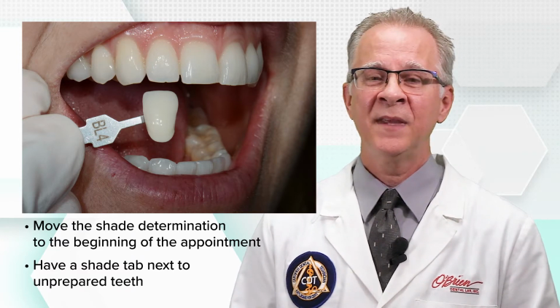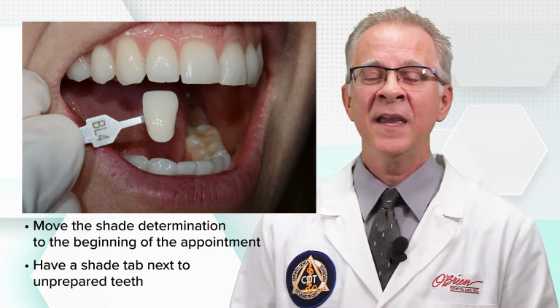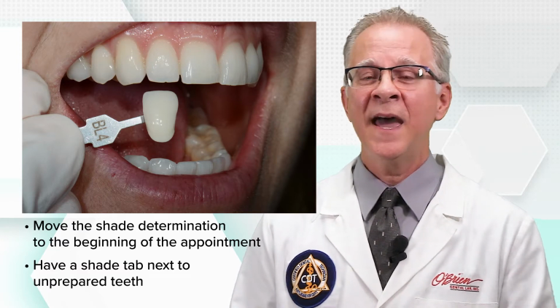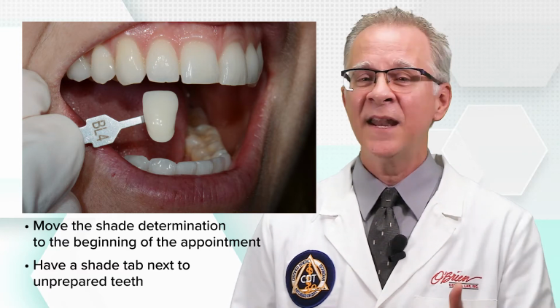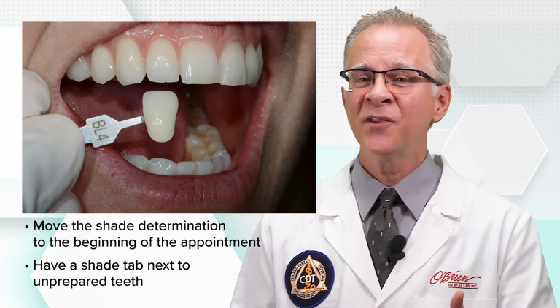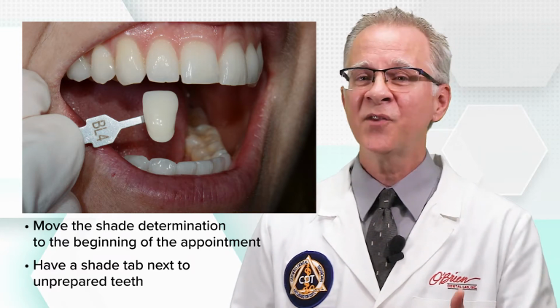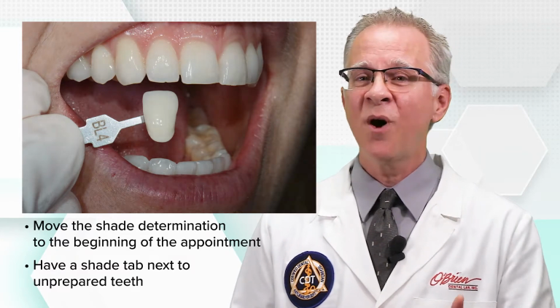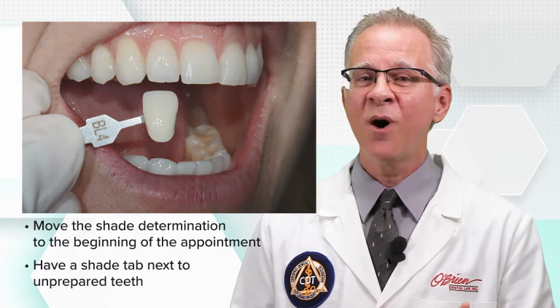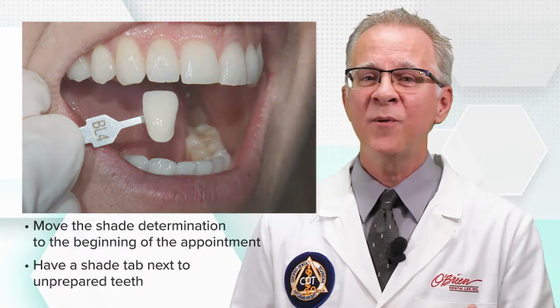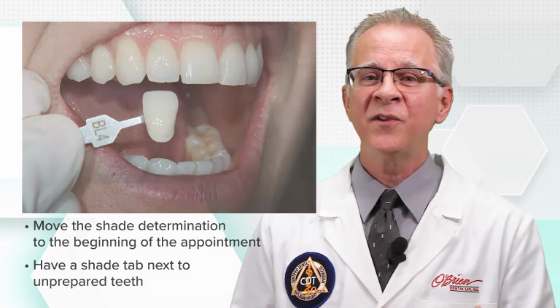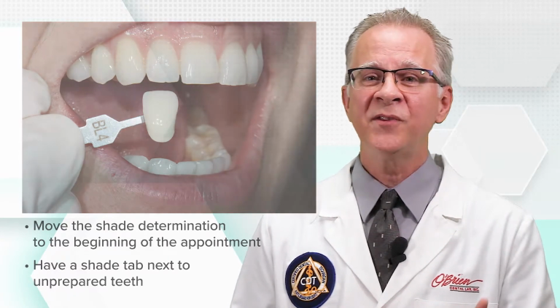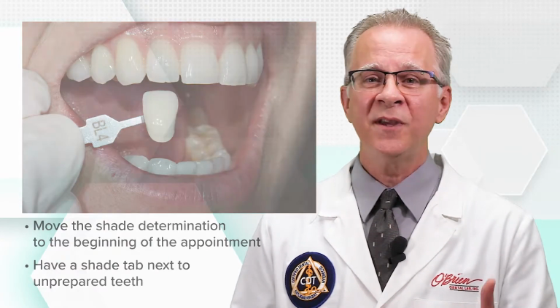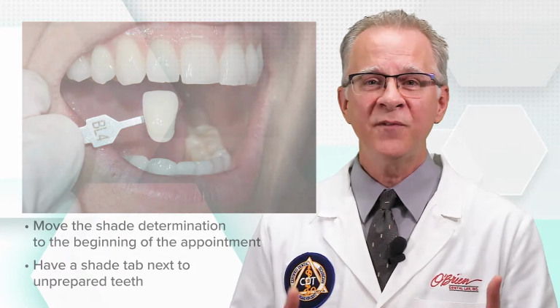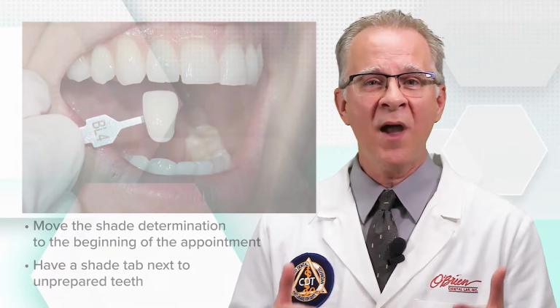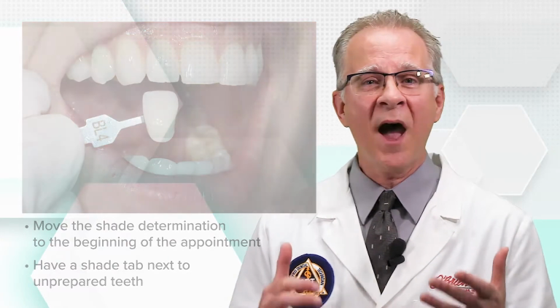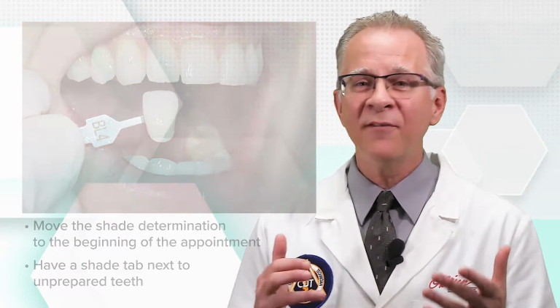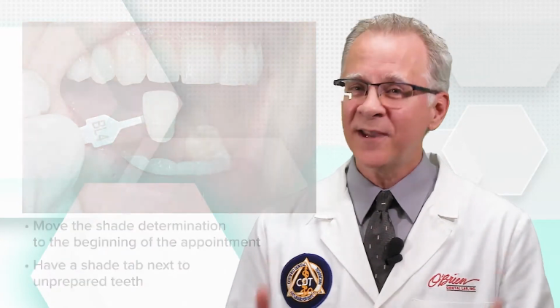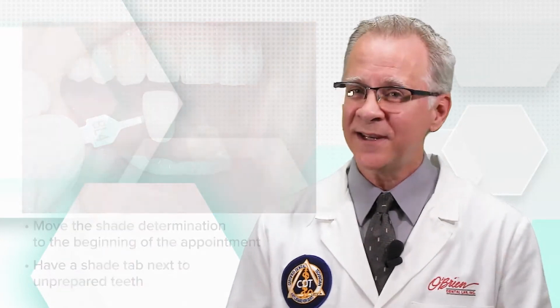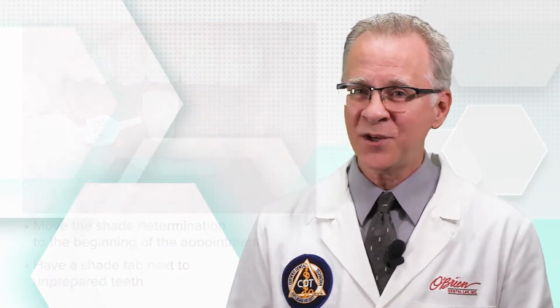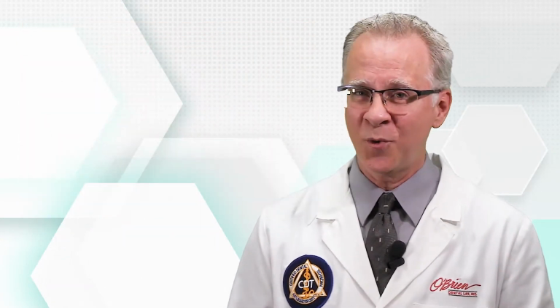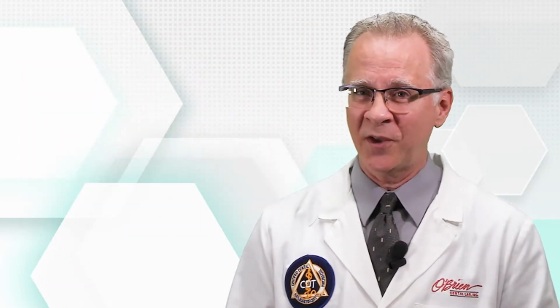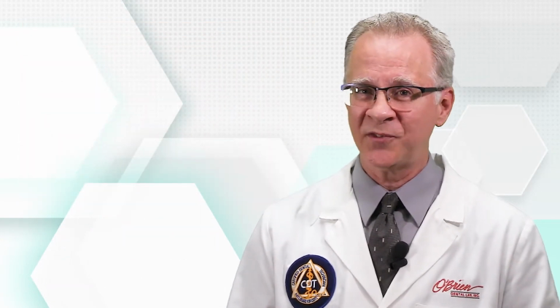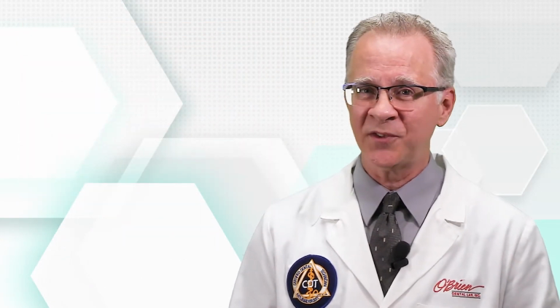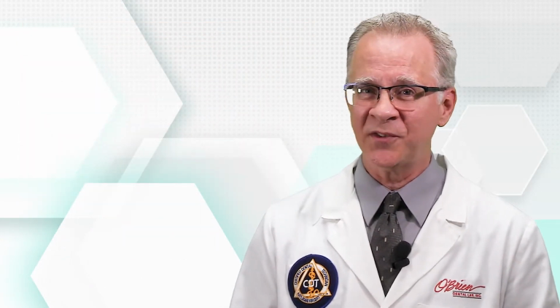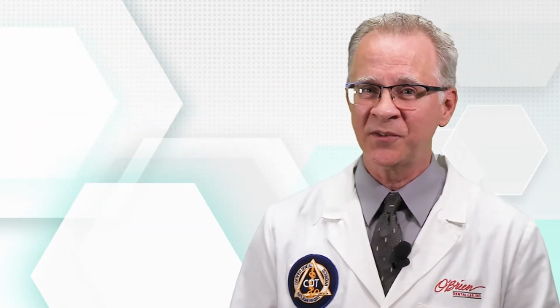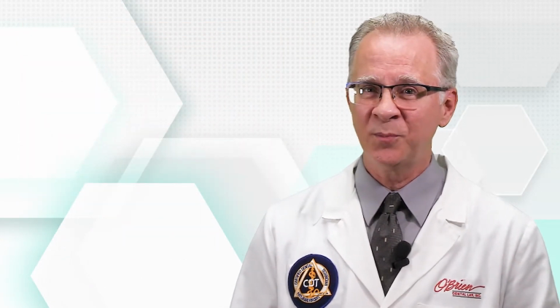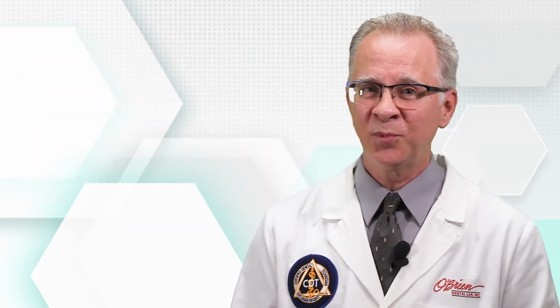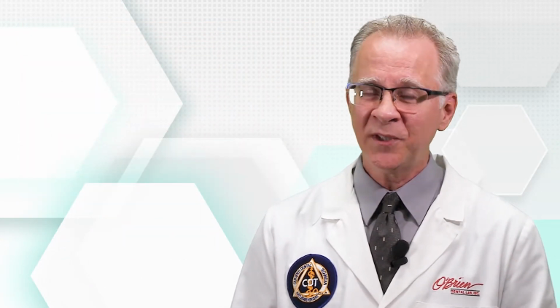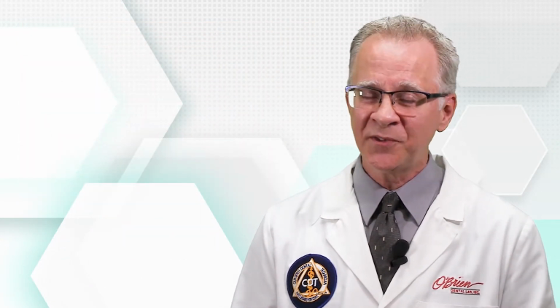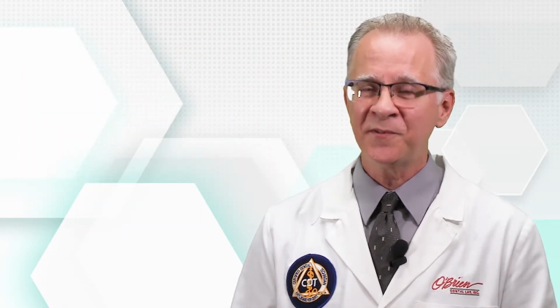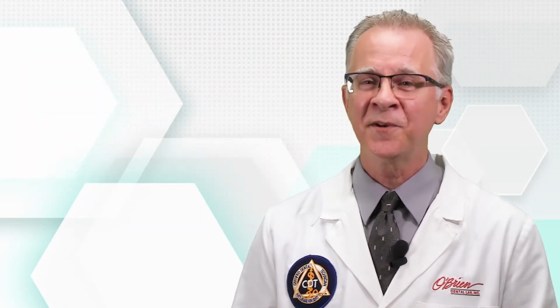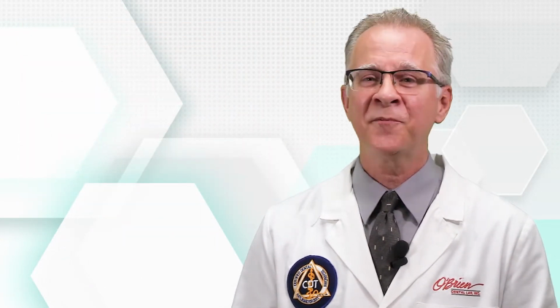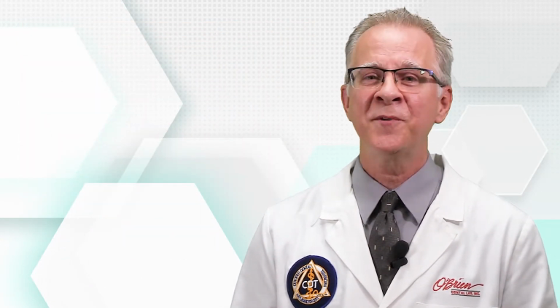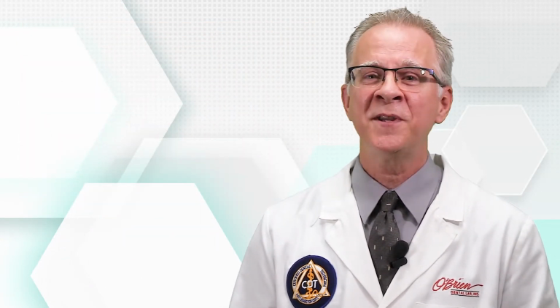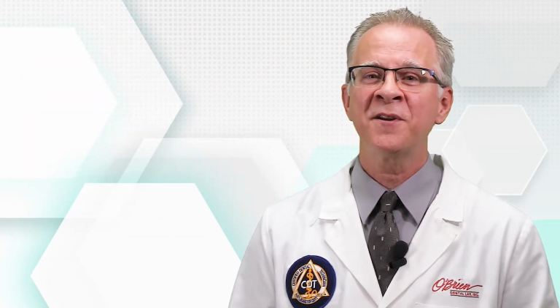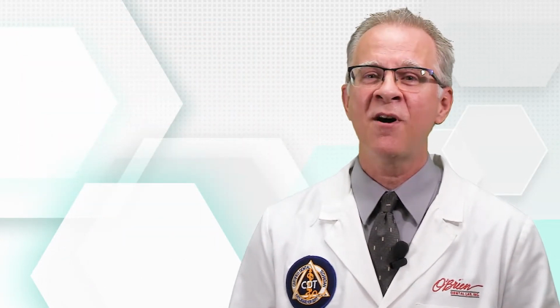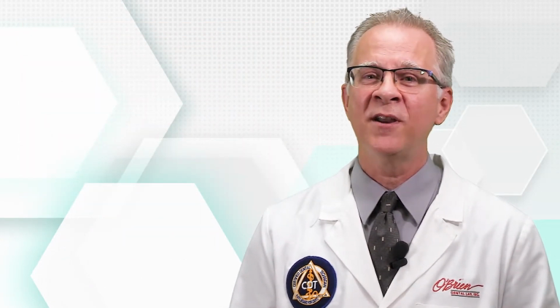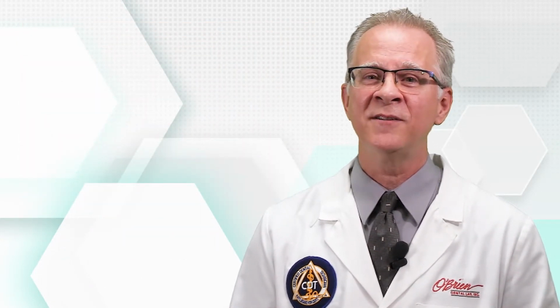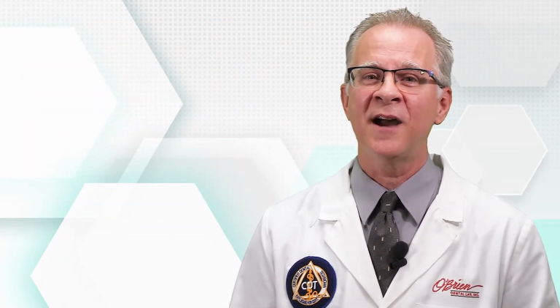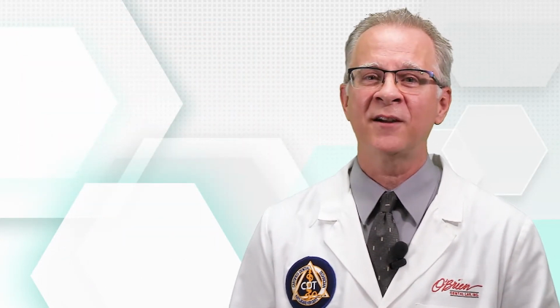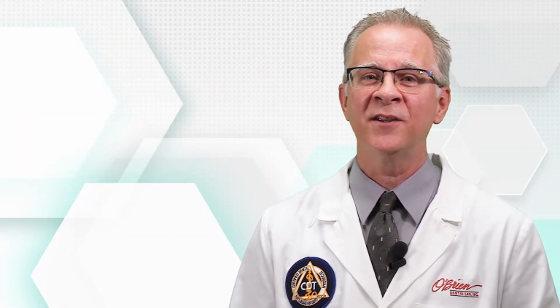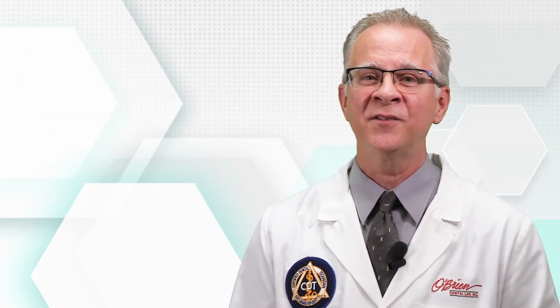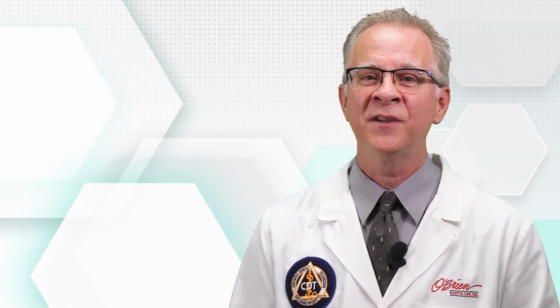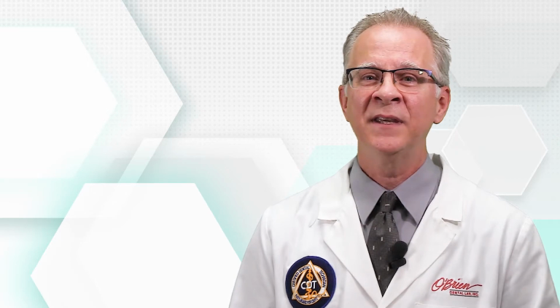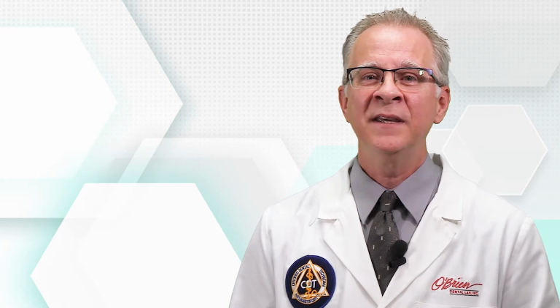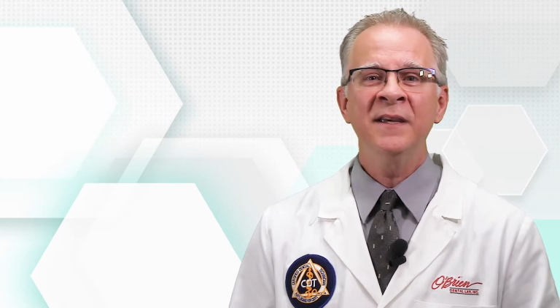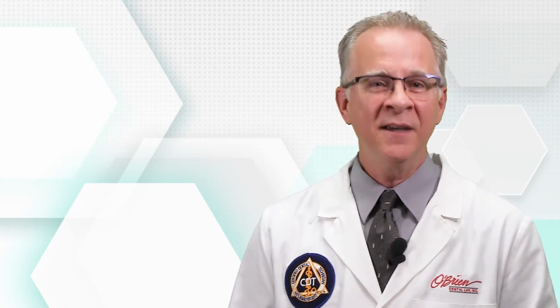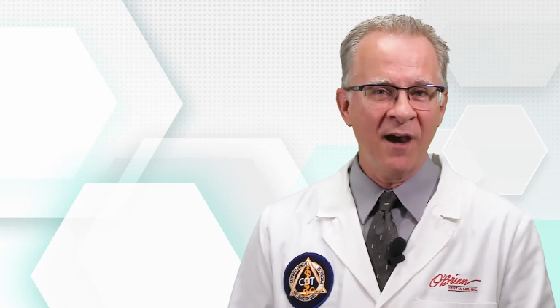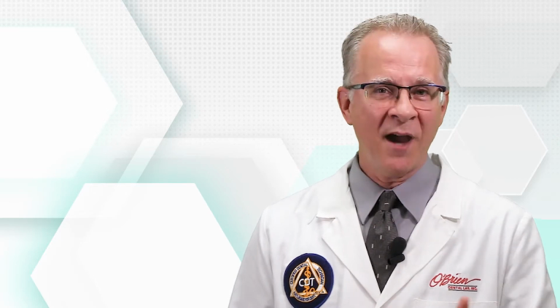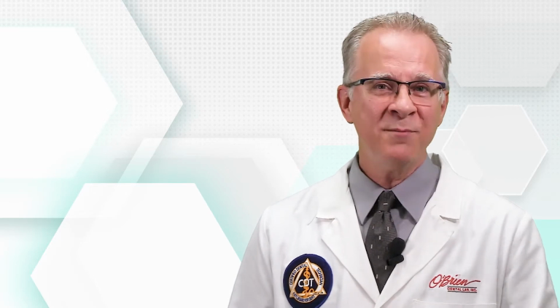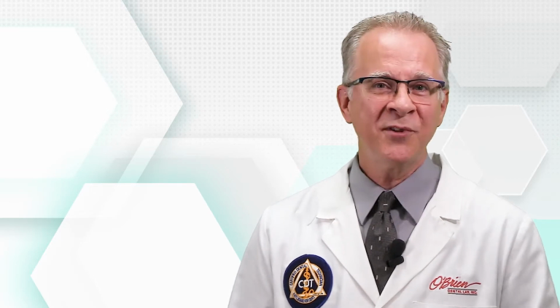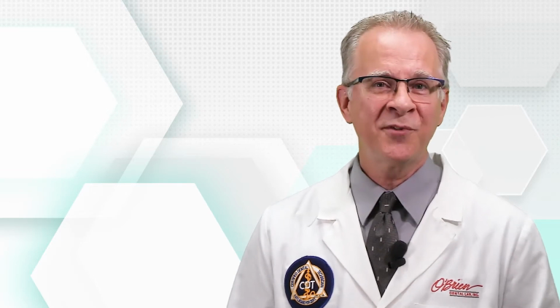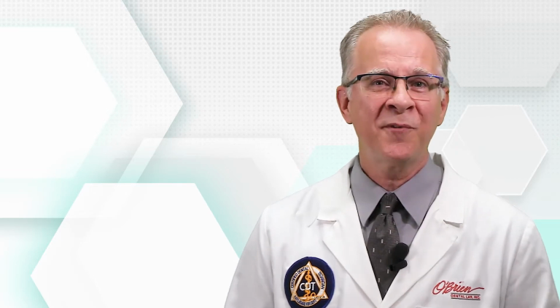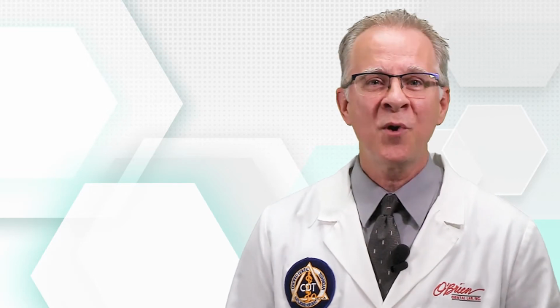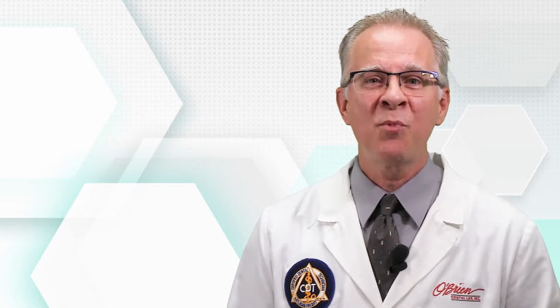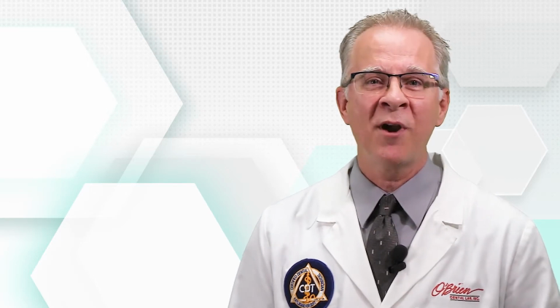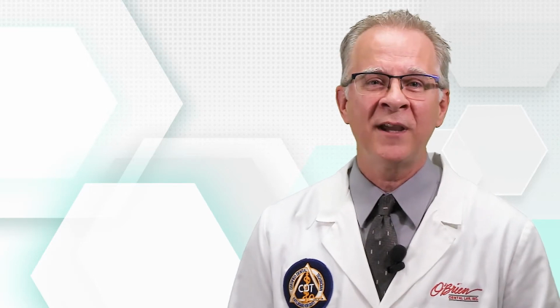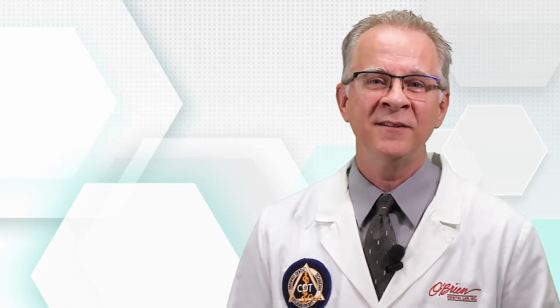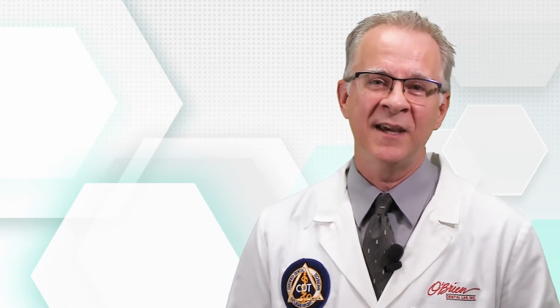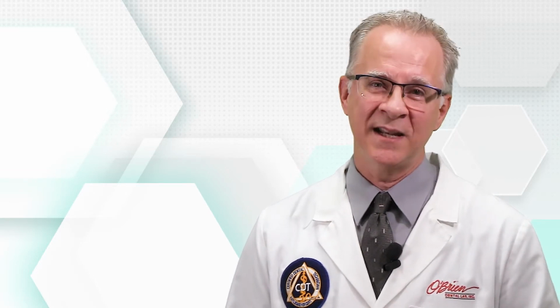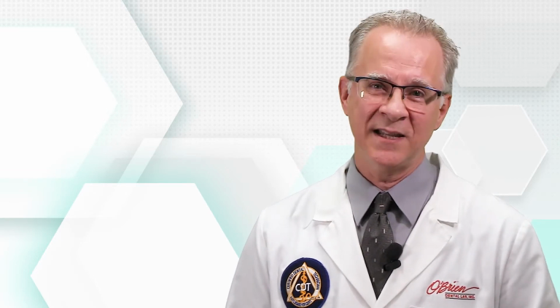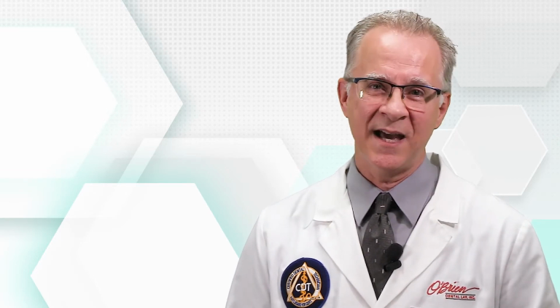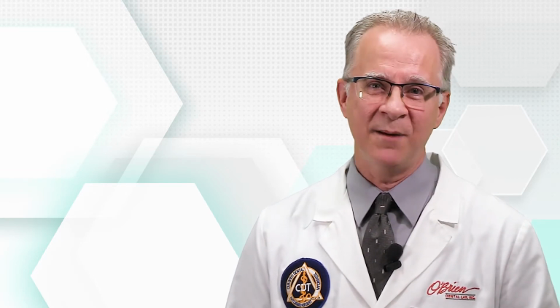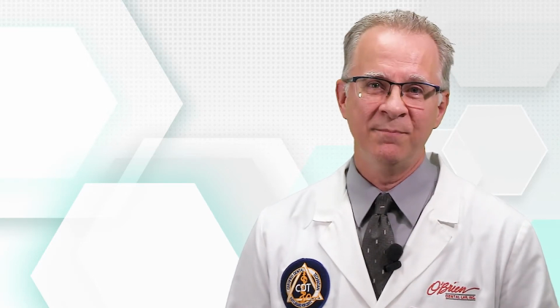And as always, if you have any questions, please feel free to contact us. I'm Mitch for O'Brien Dental Lab.